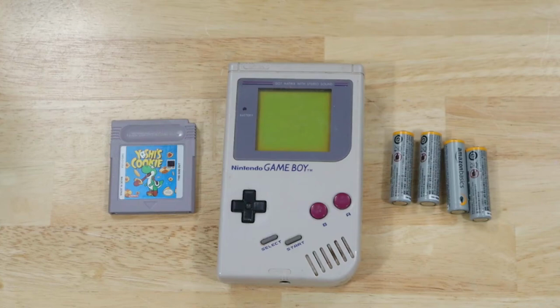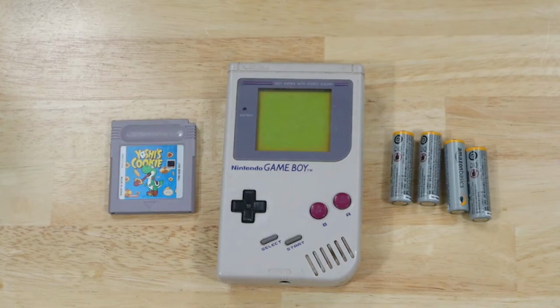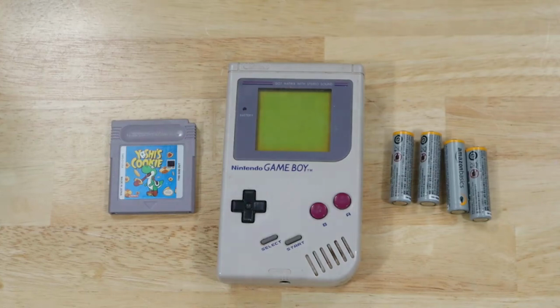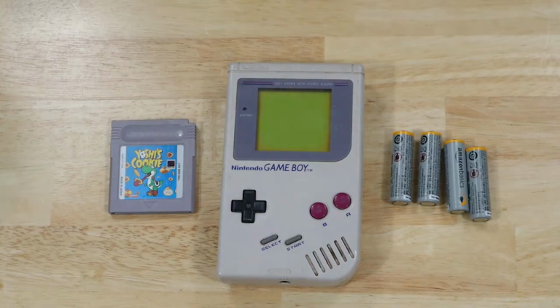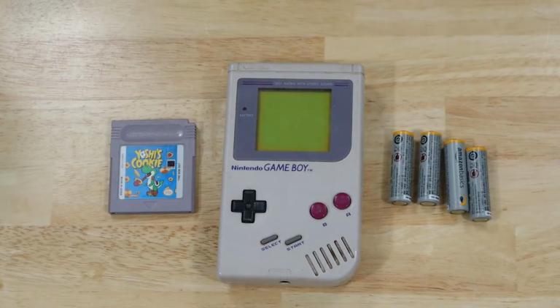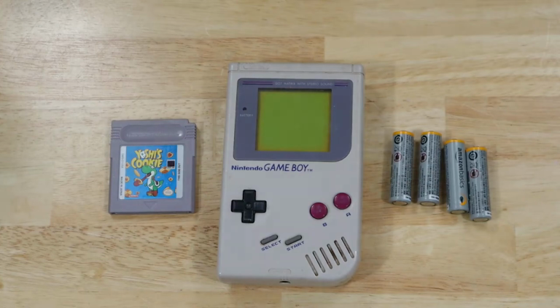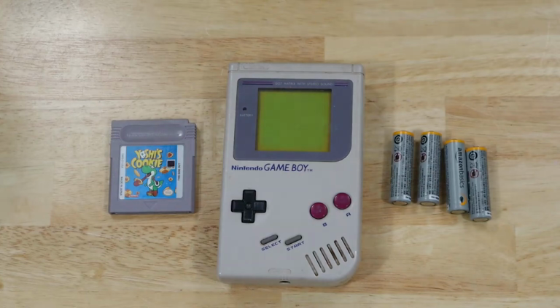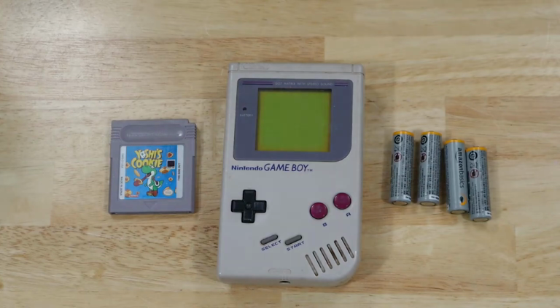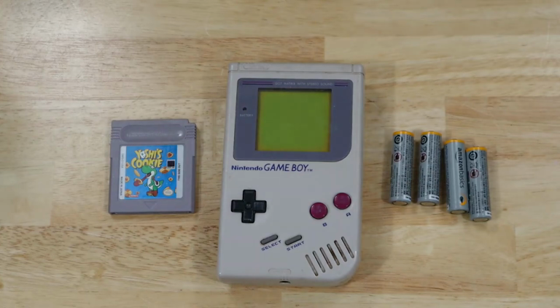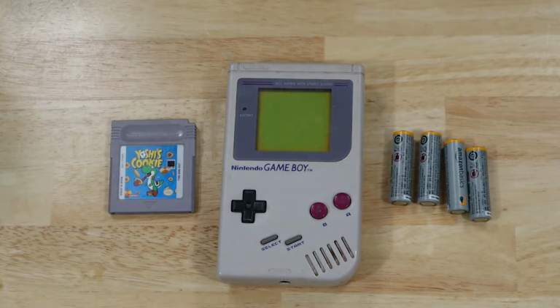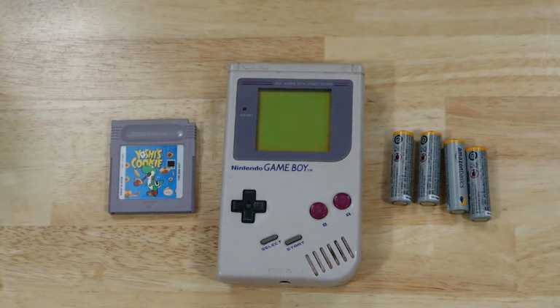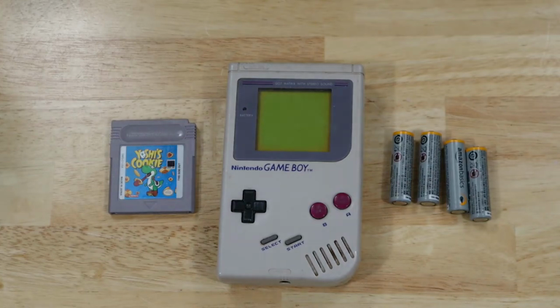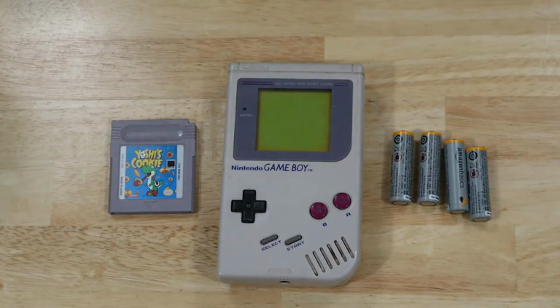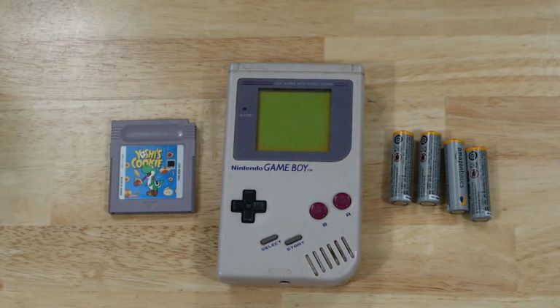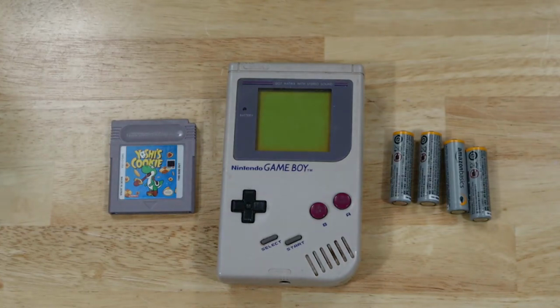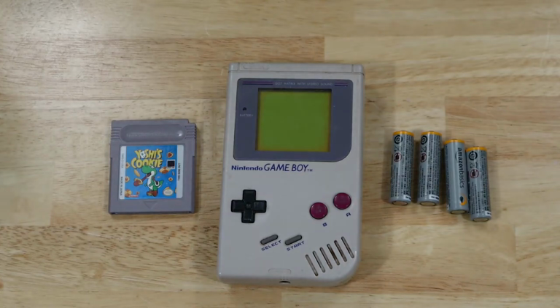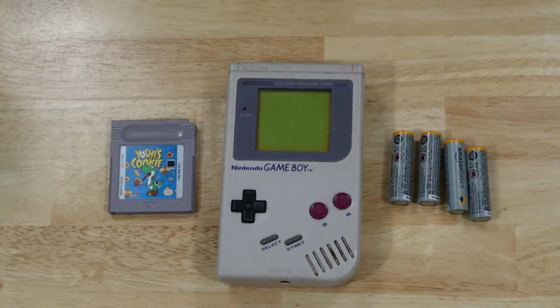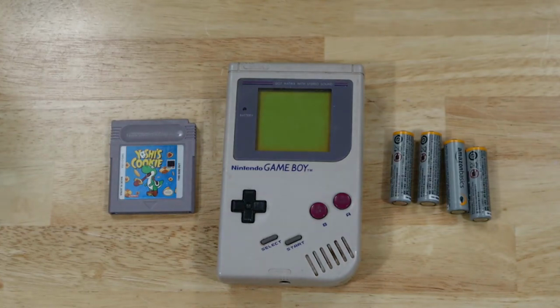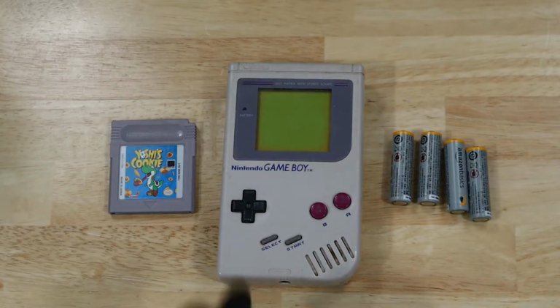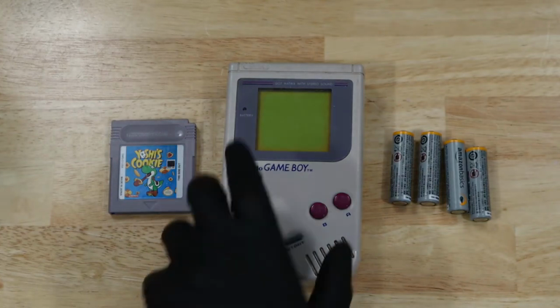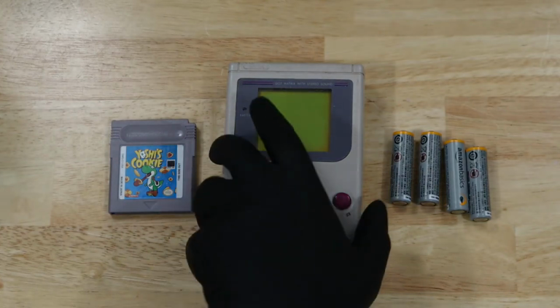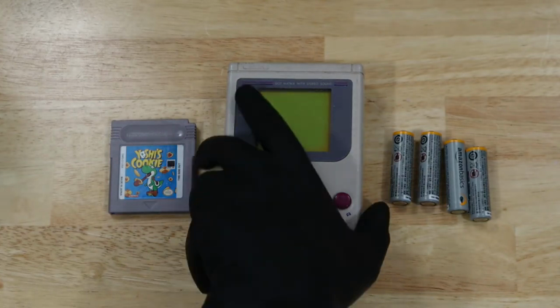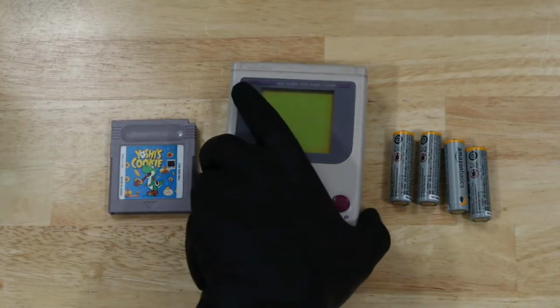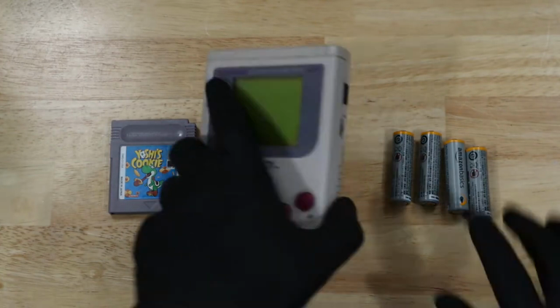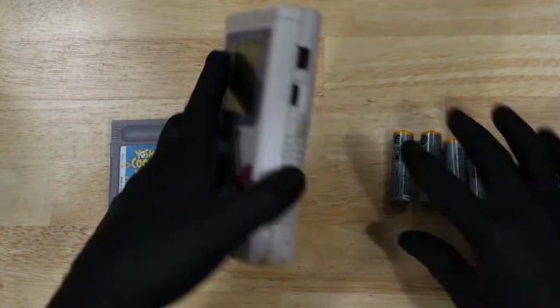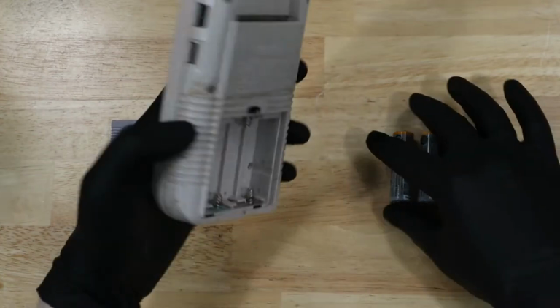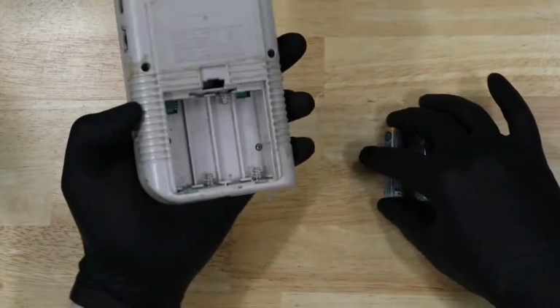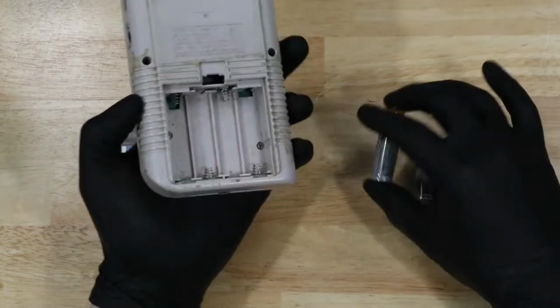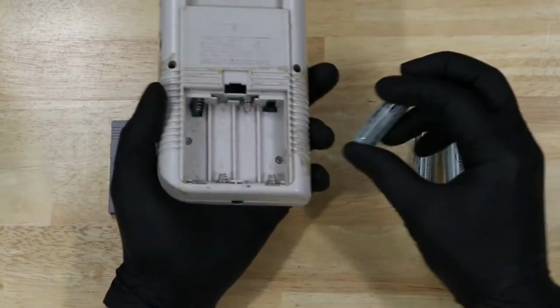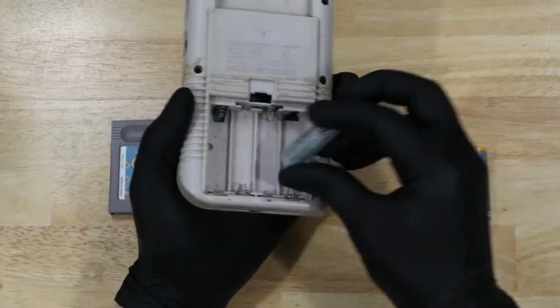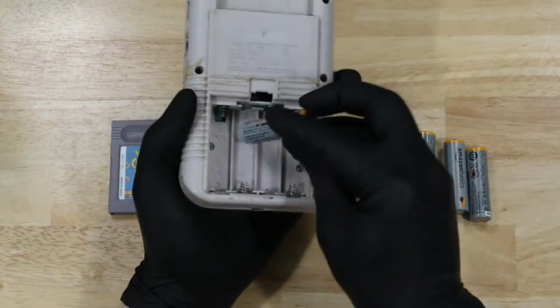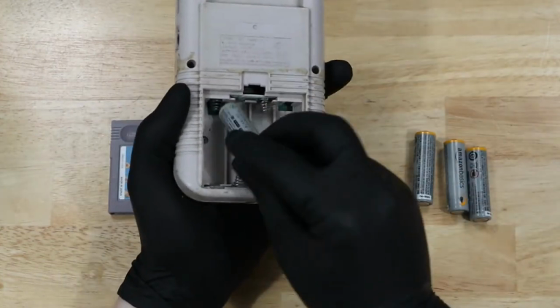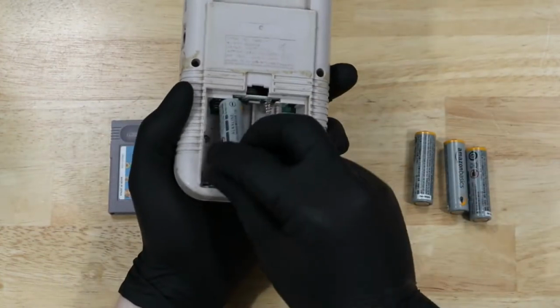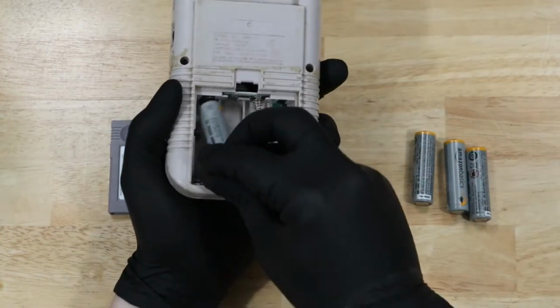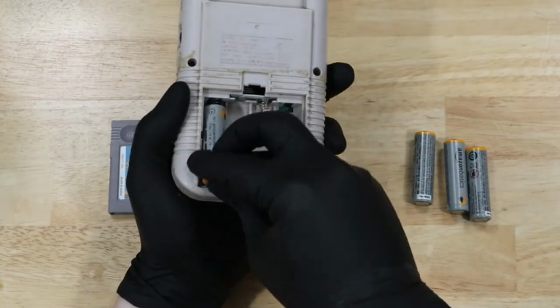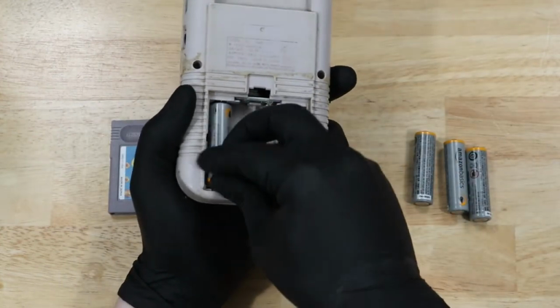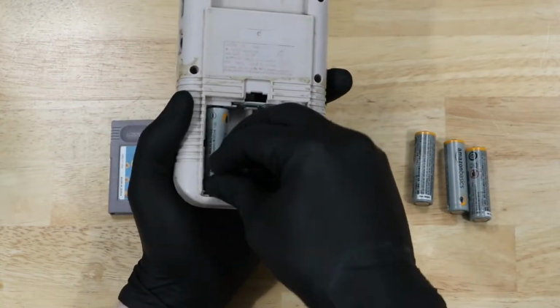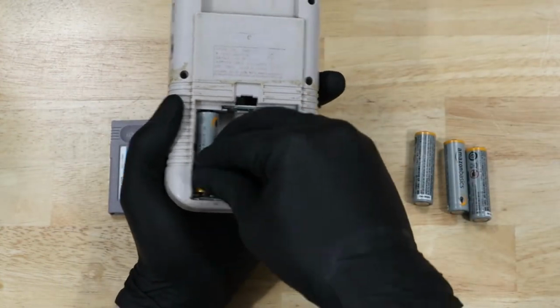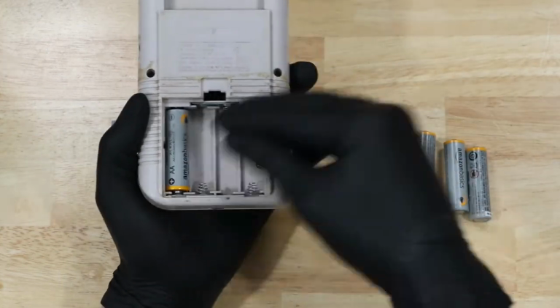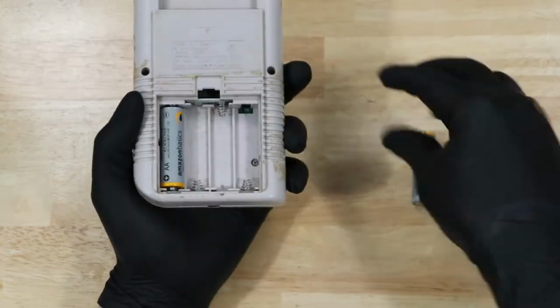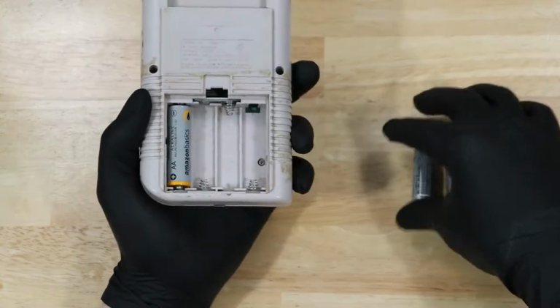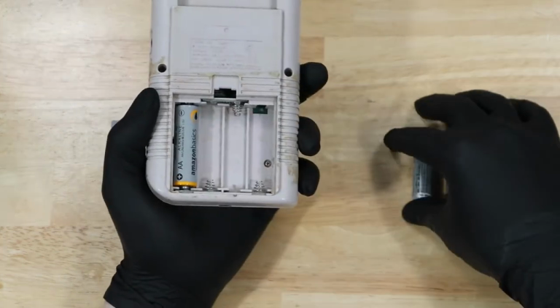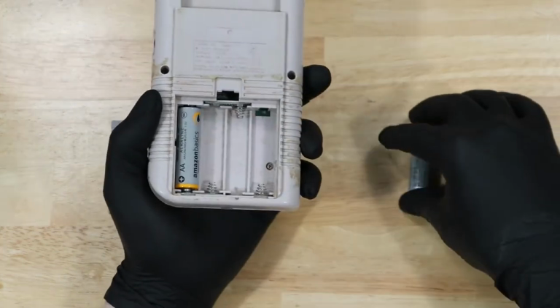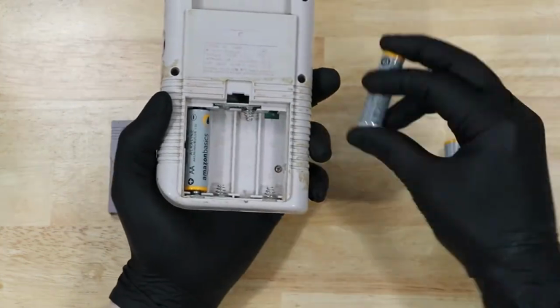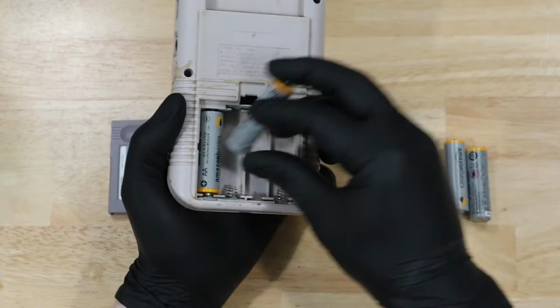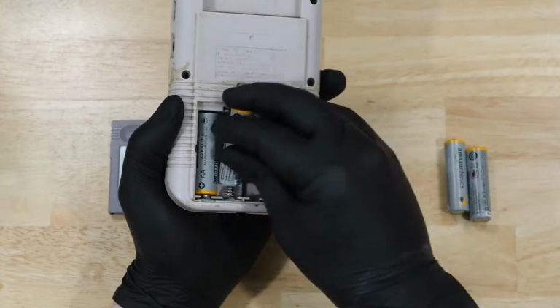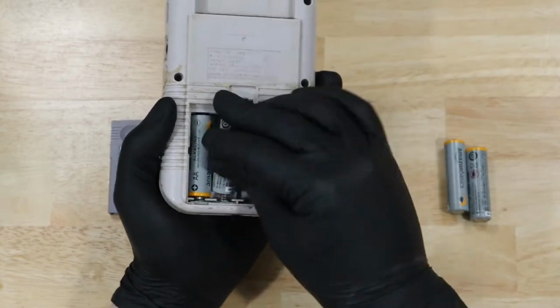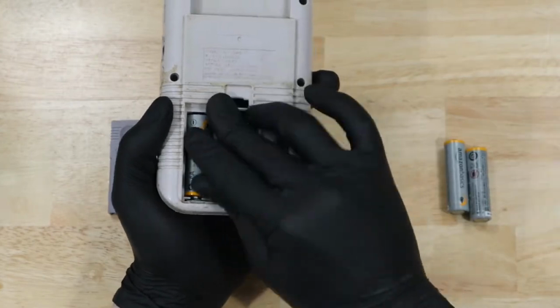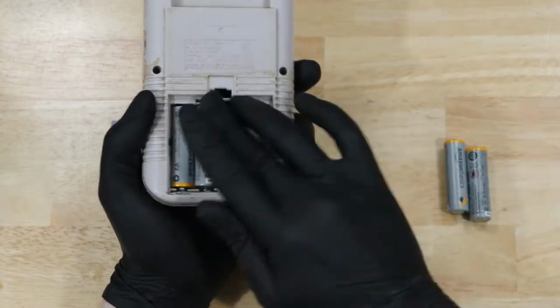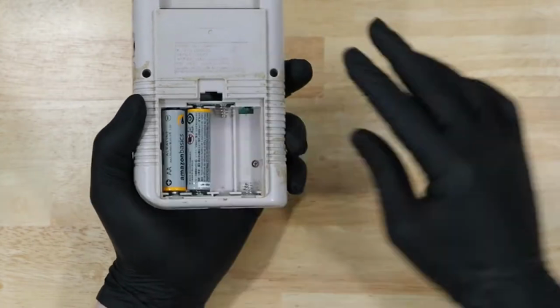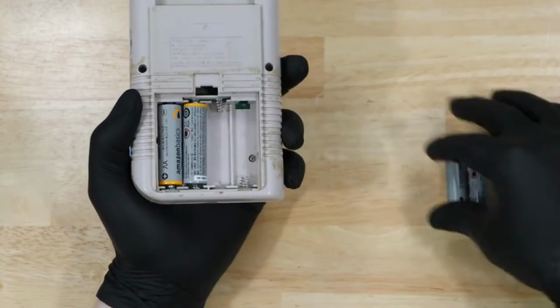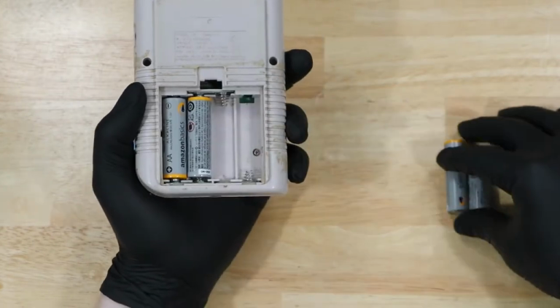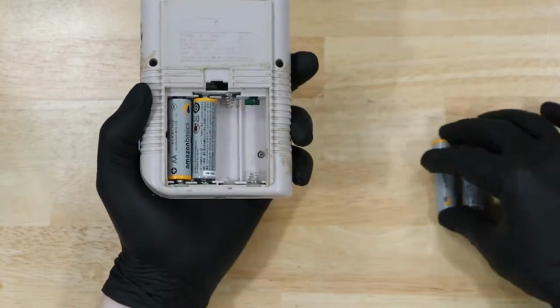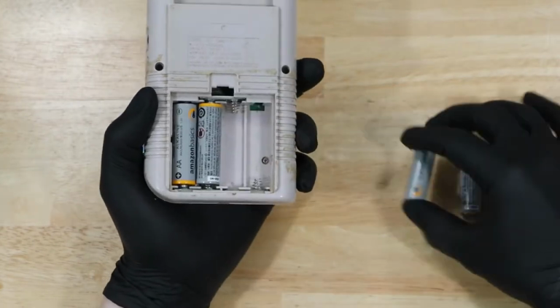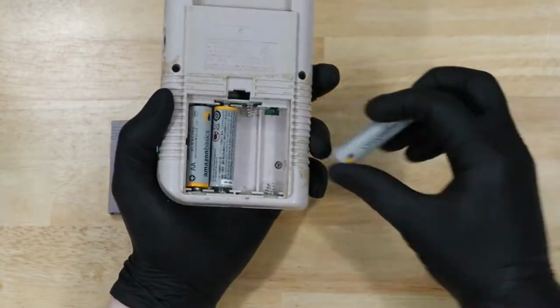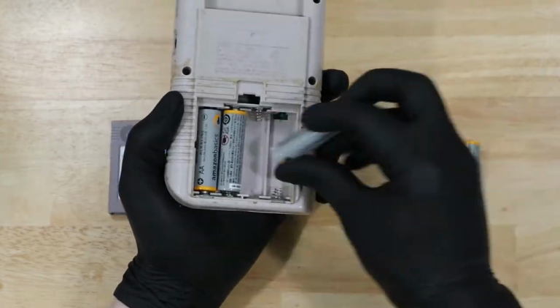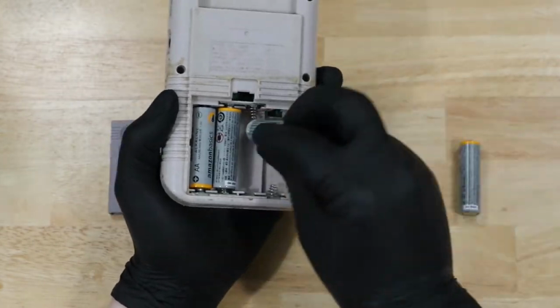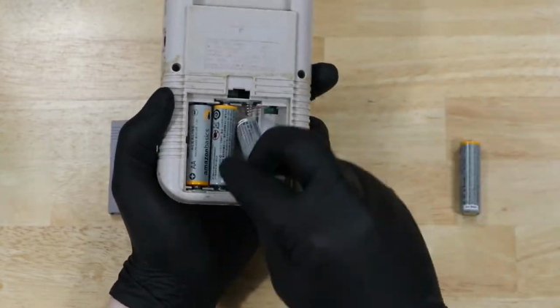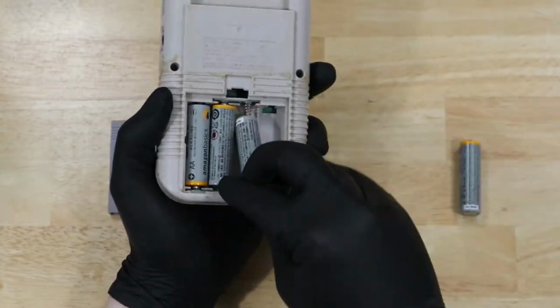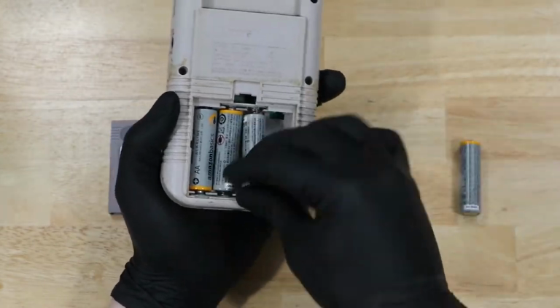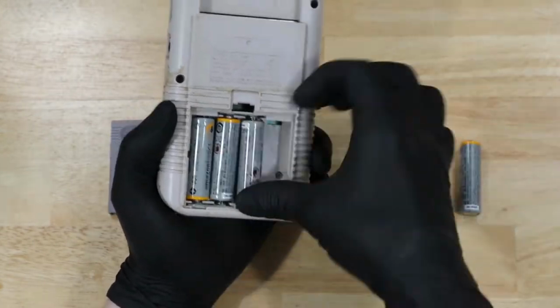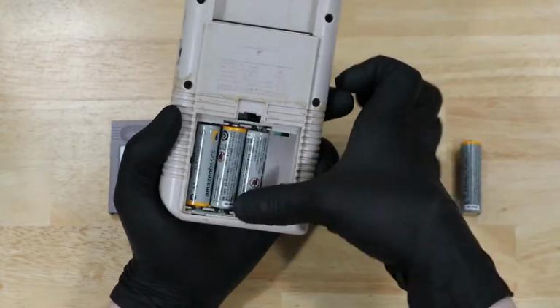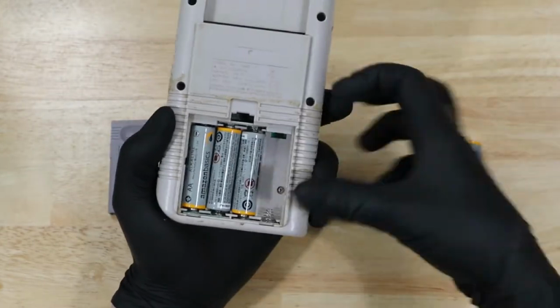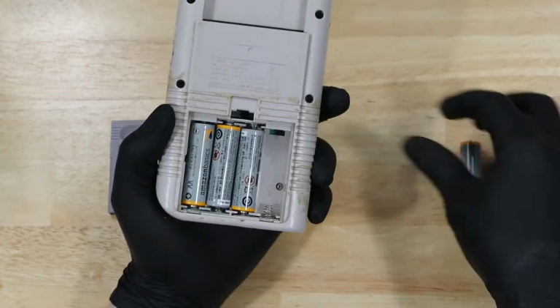Hey YouTube, this is James, The Last Hard Games. Time to play one of my legitimately favorite Game Boy games, Yoshi's Cookie.